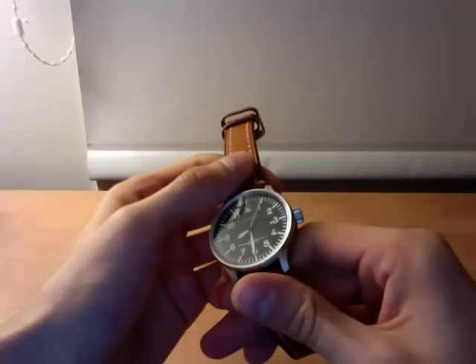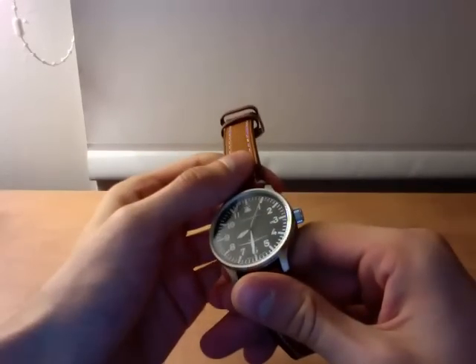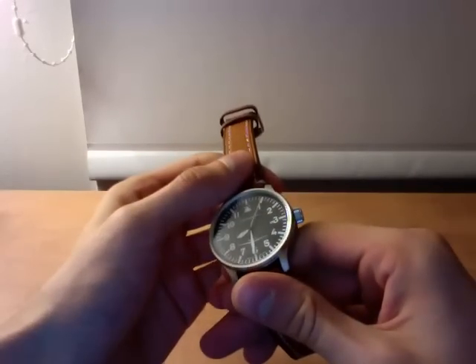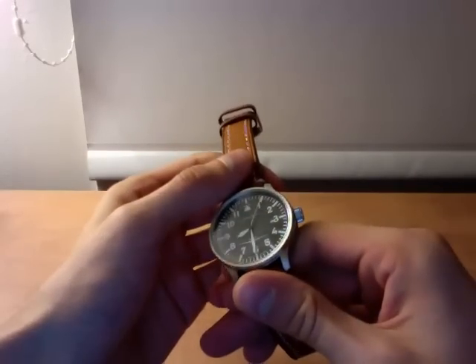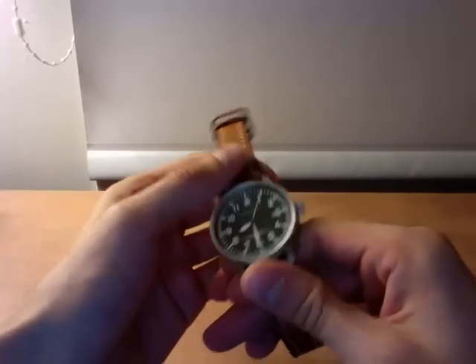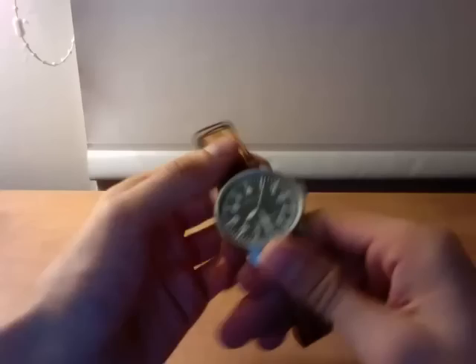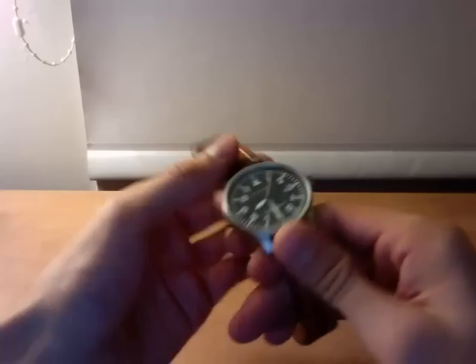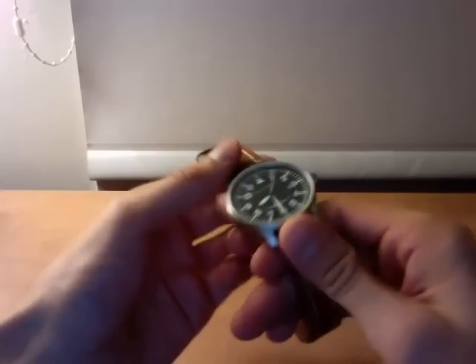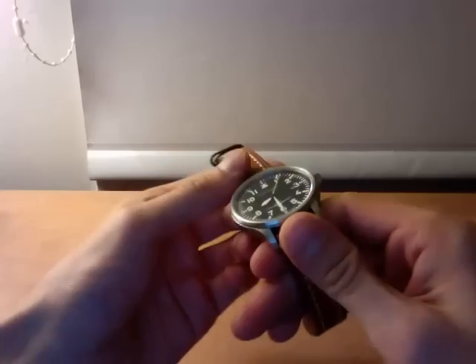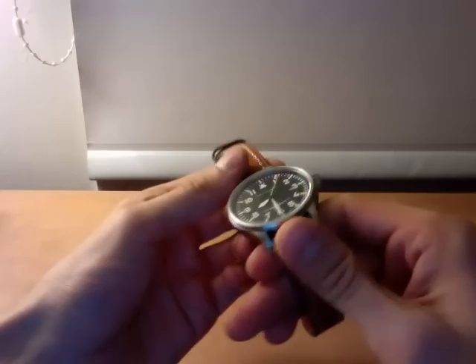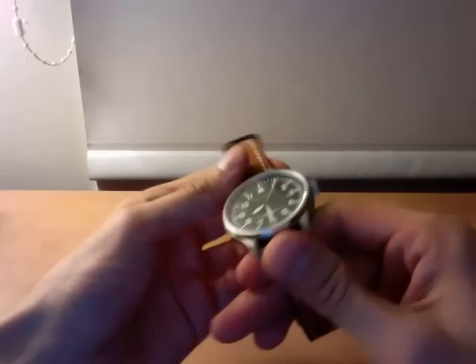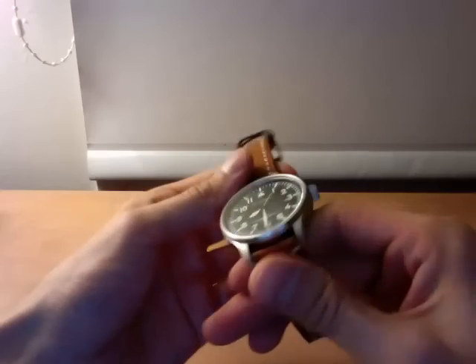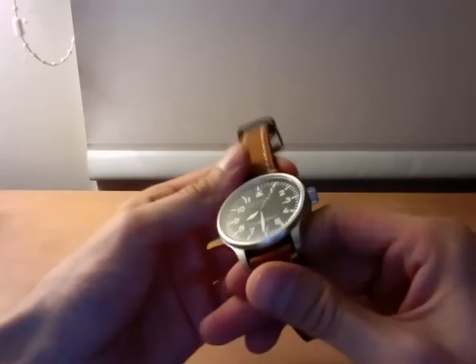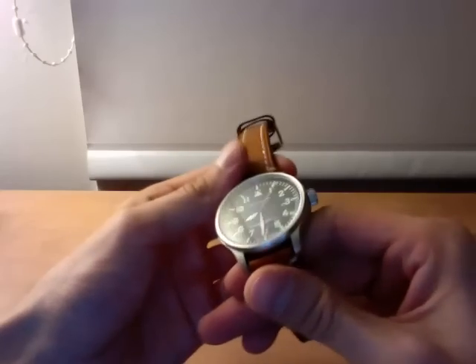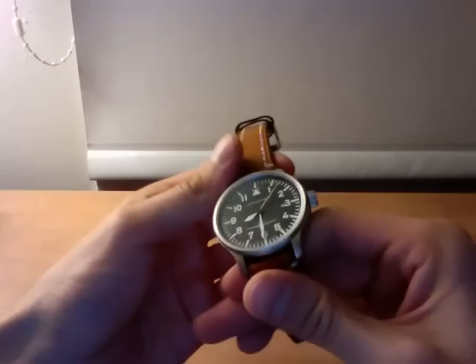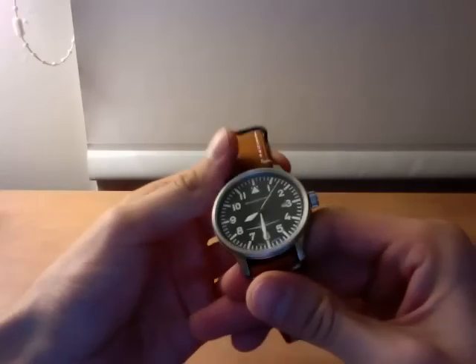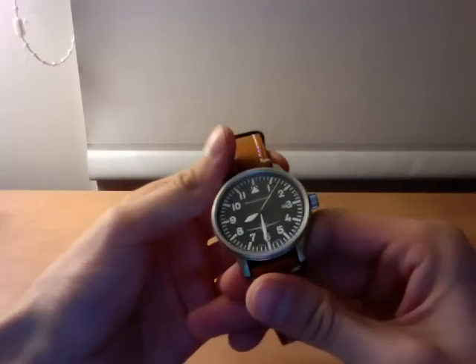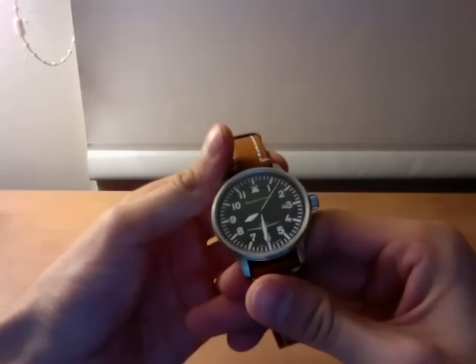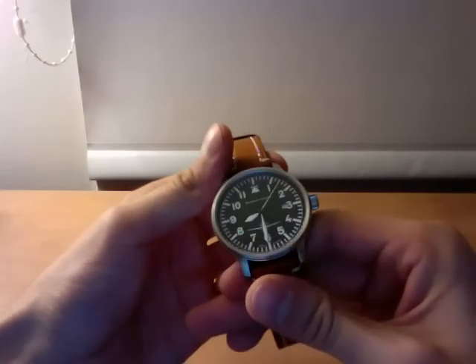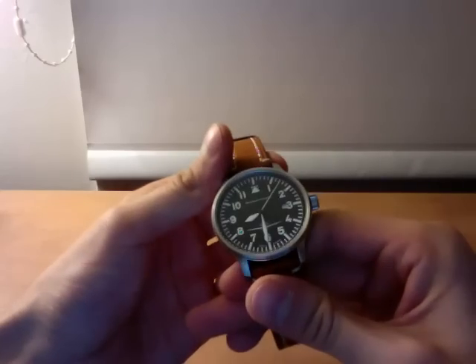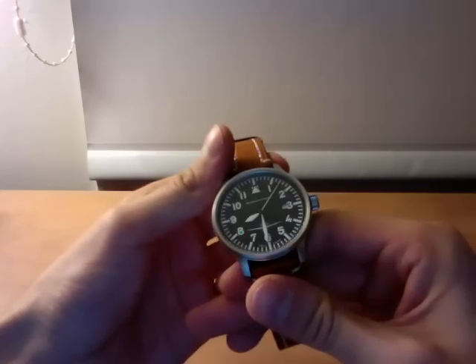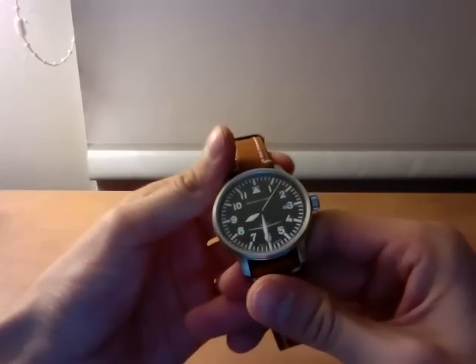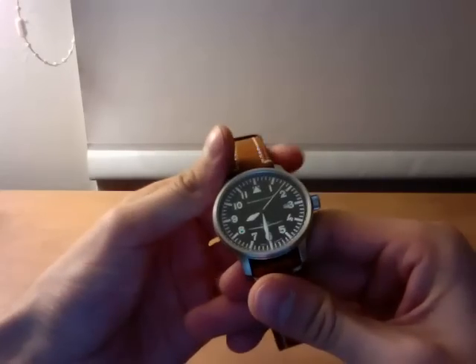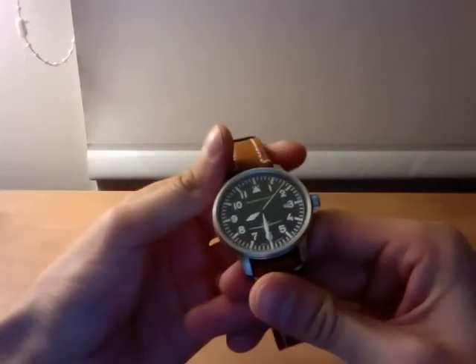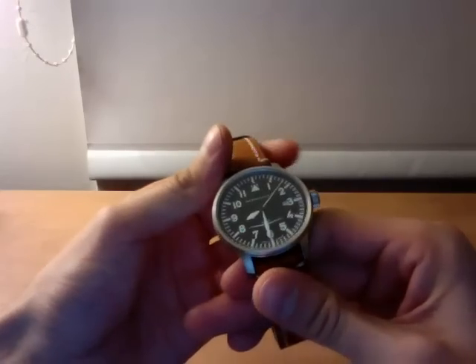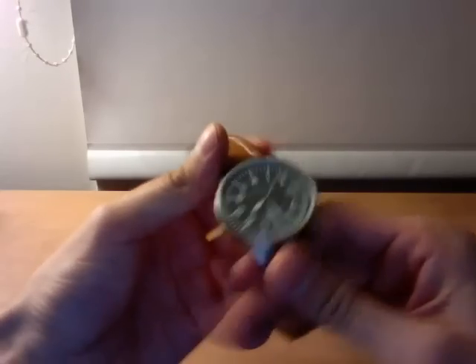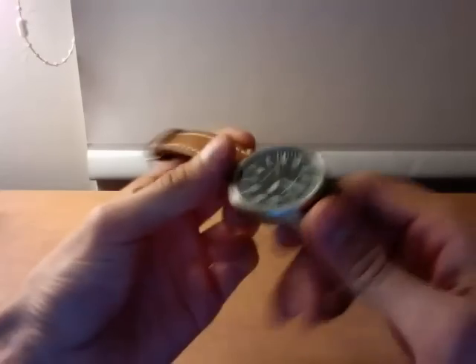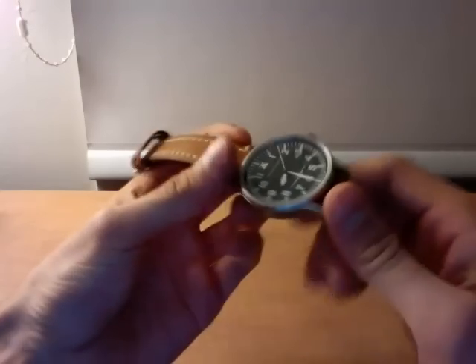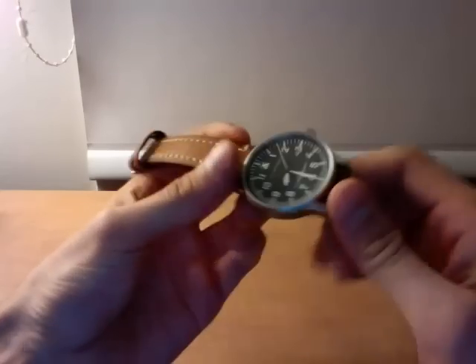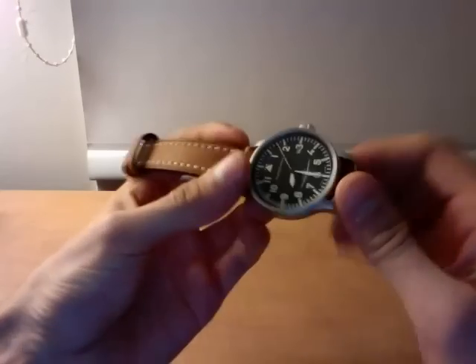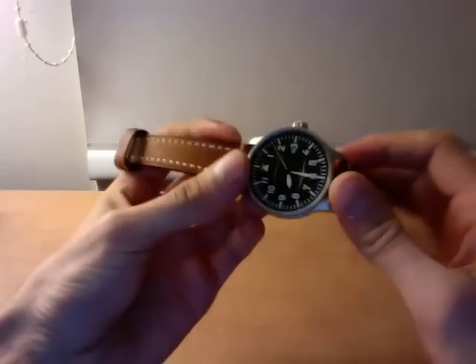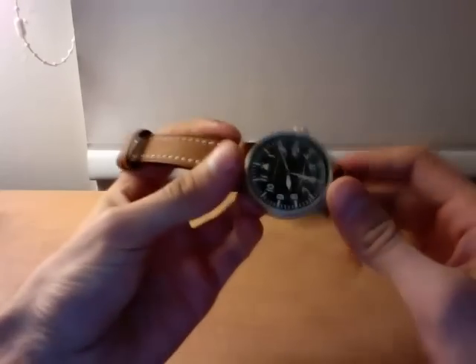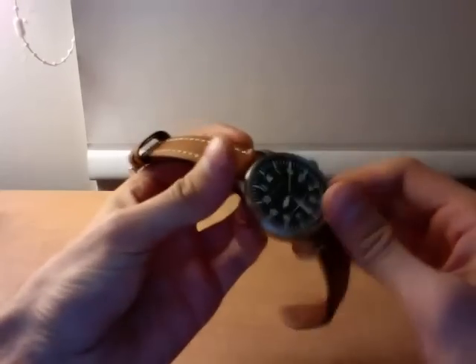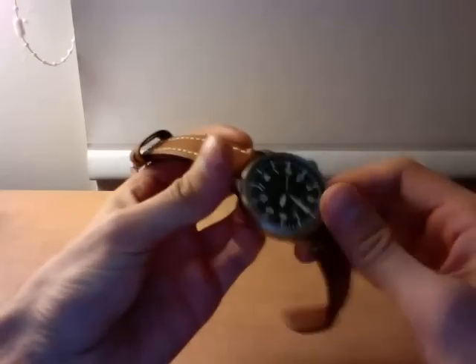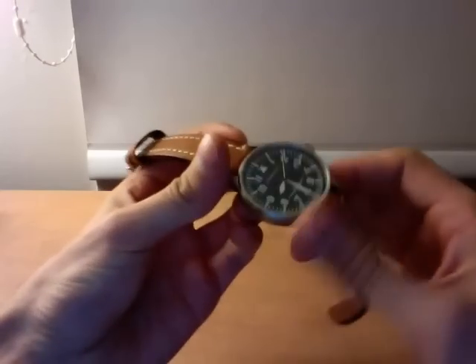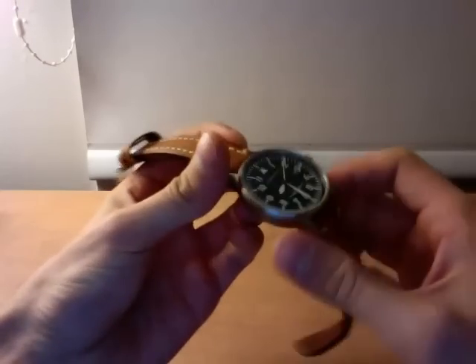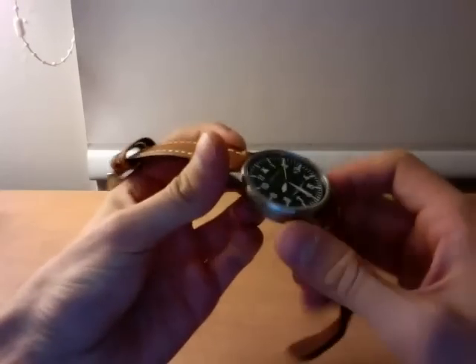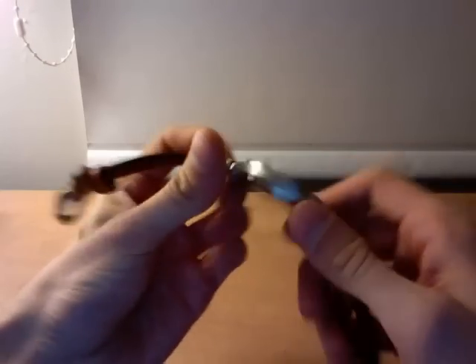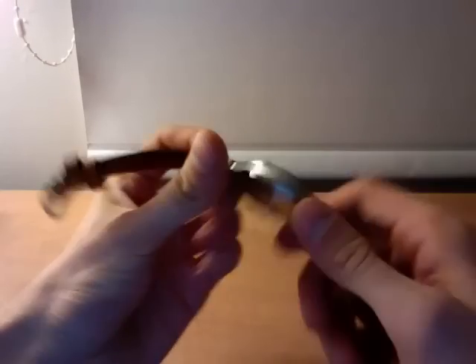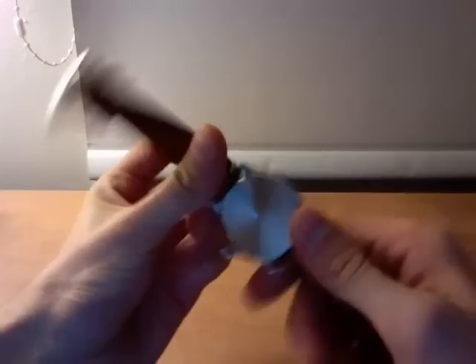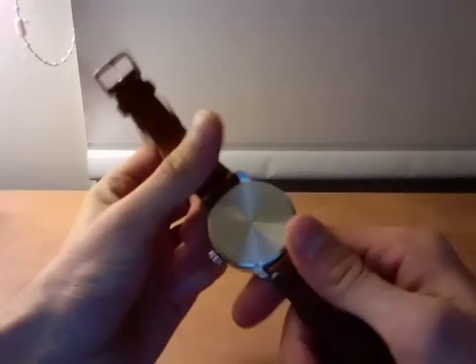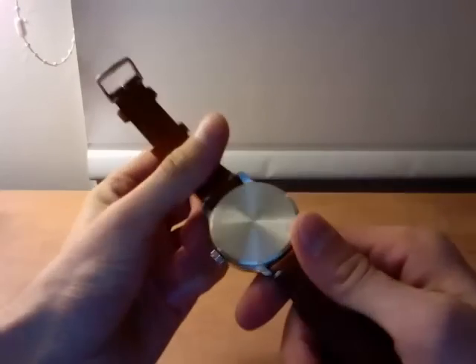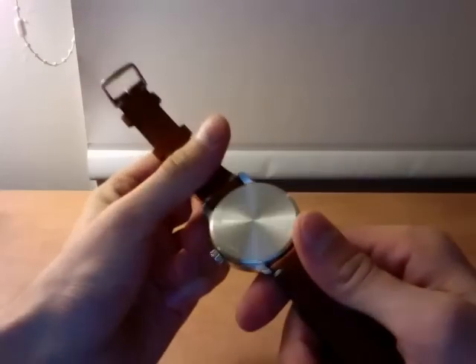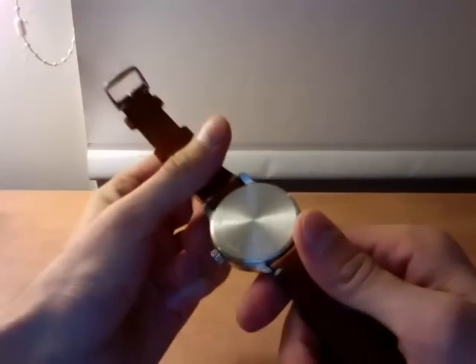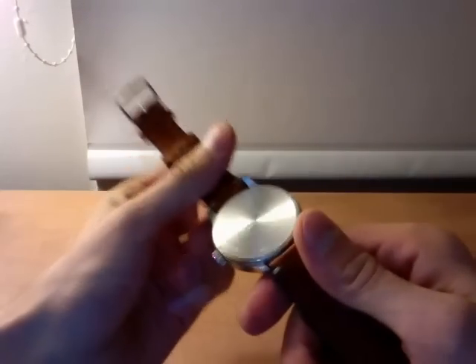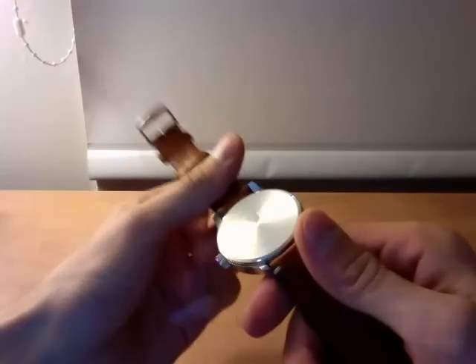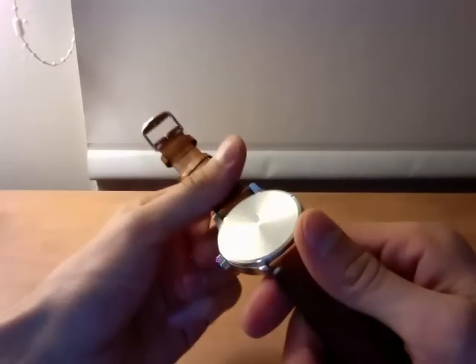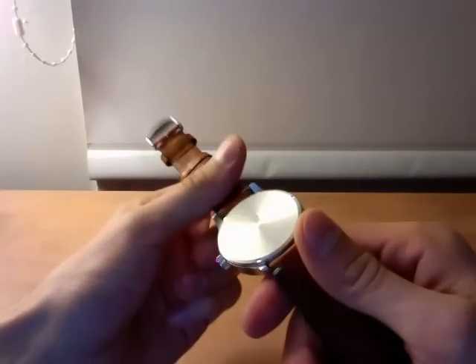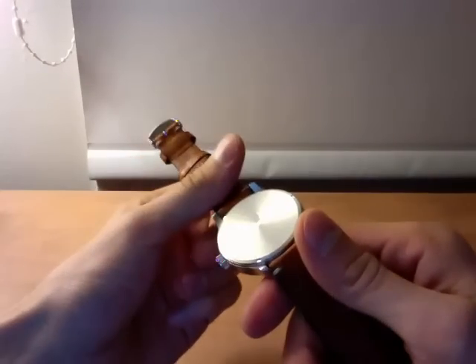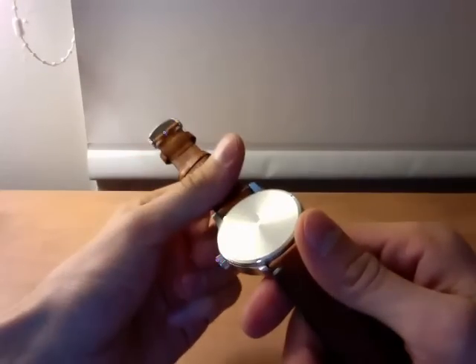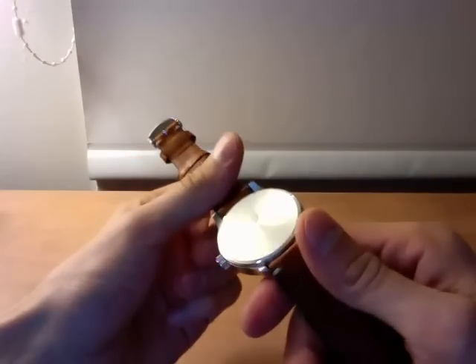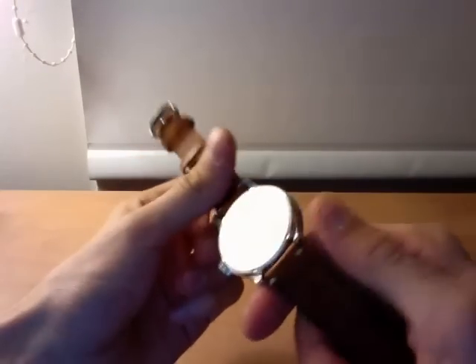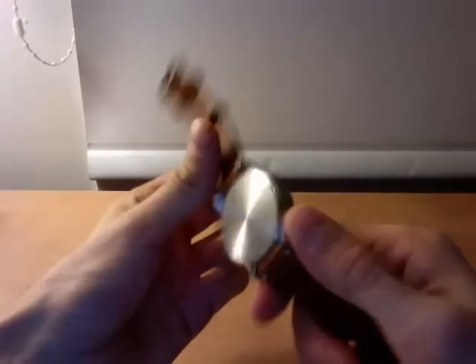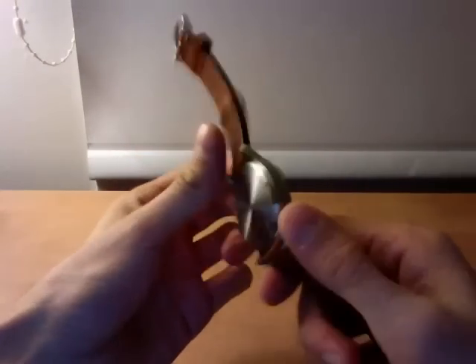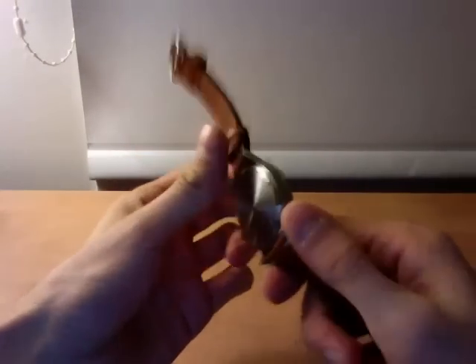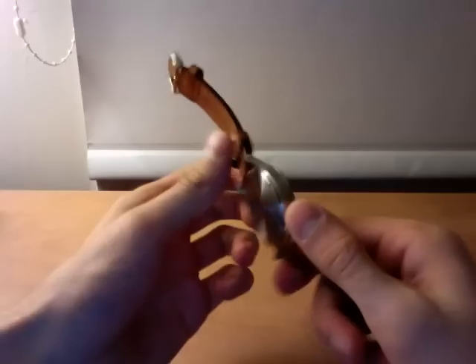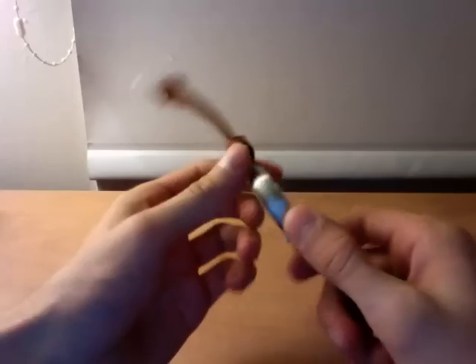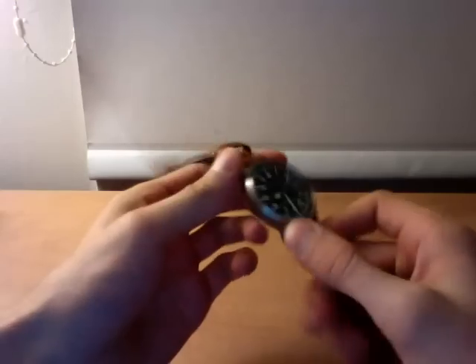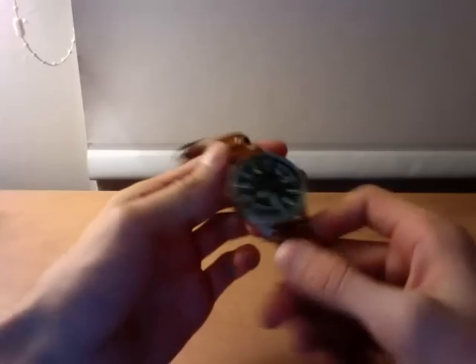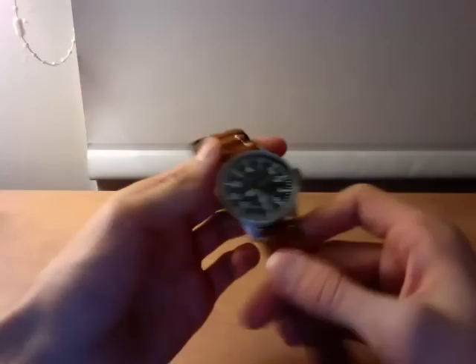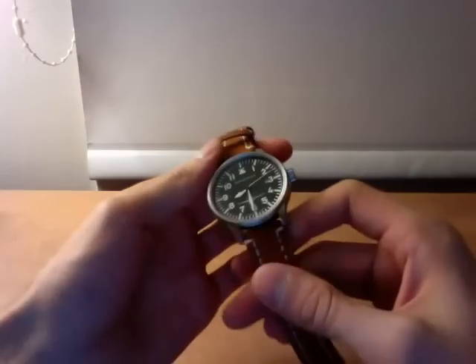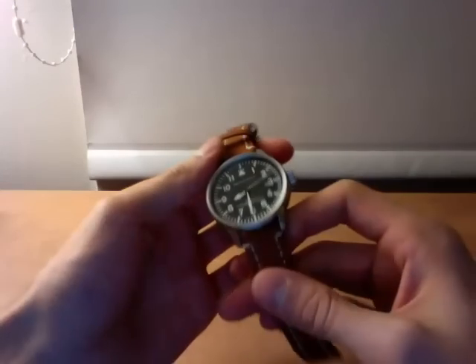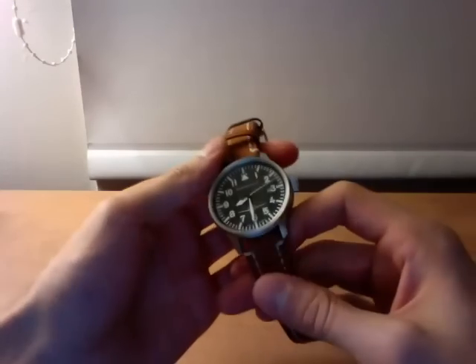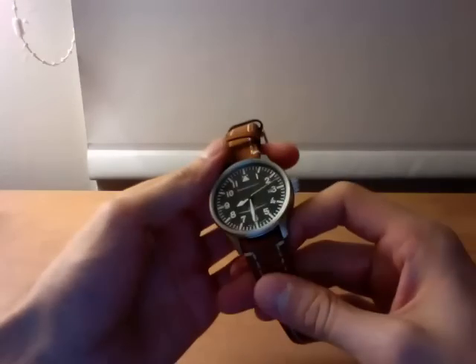It's got the Swiss Ronda 515 quartz movement — very reliable timekeeping.